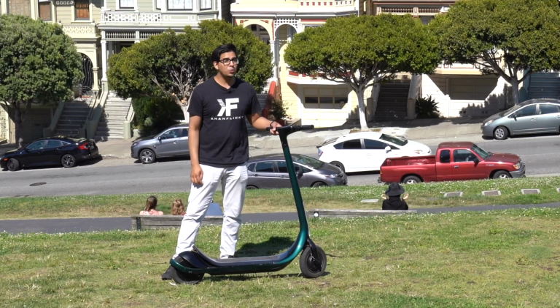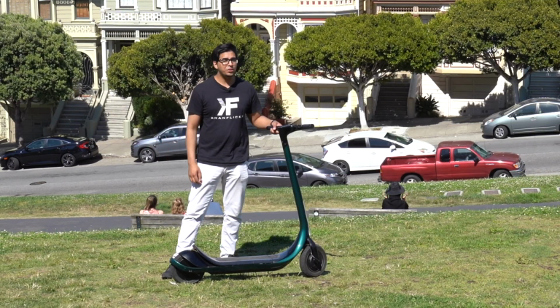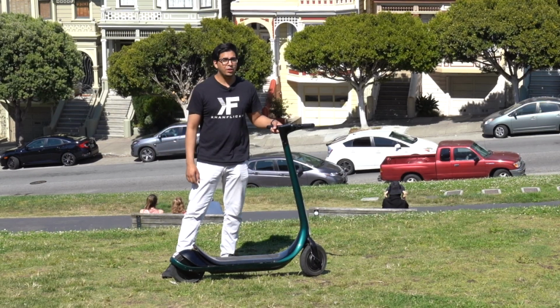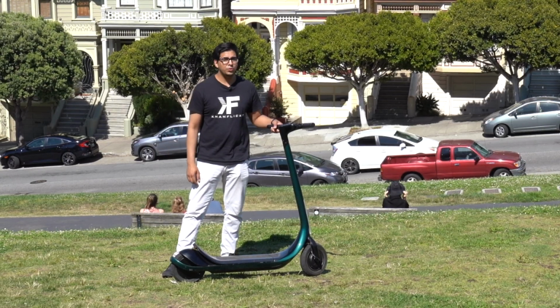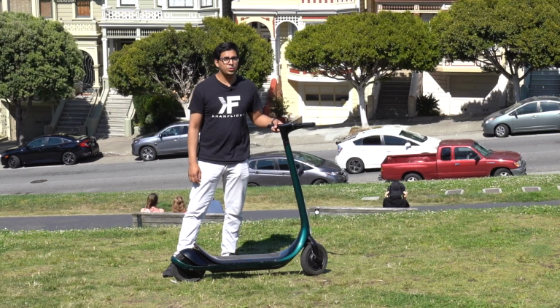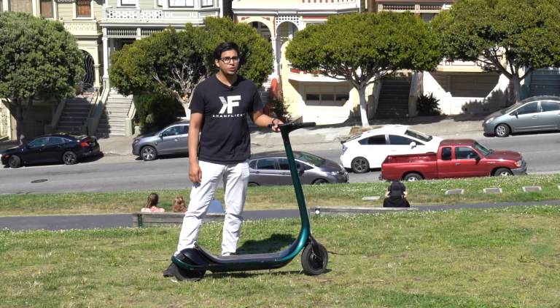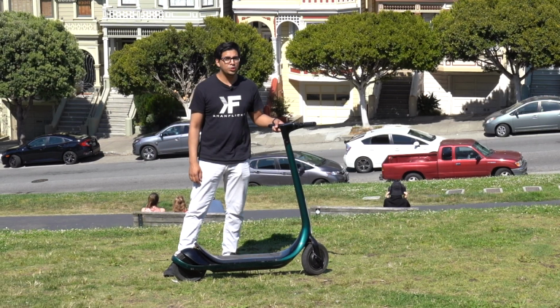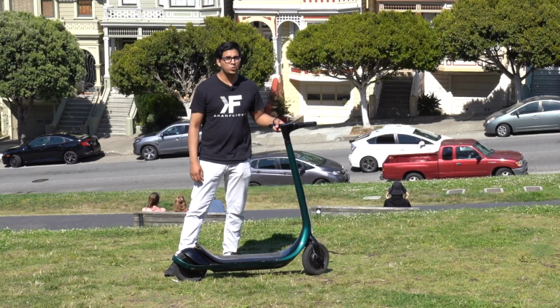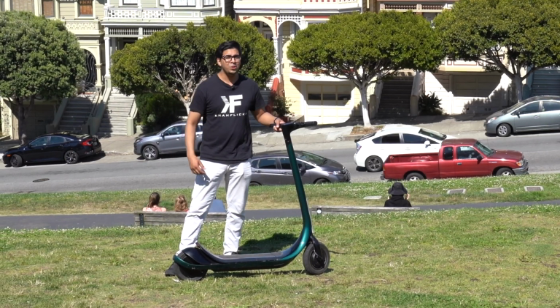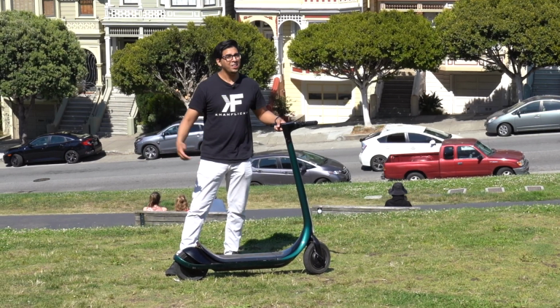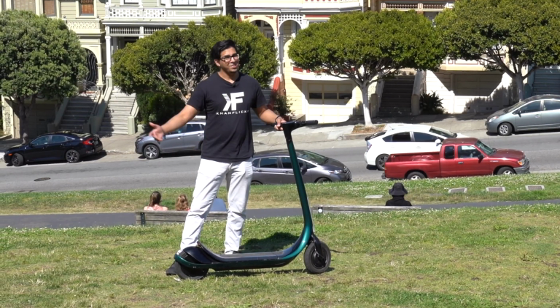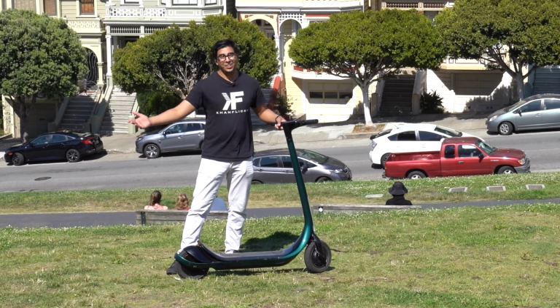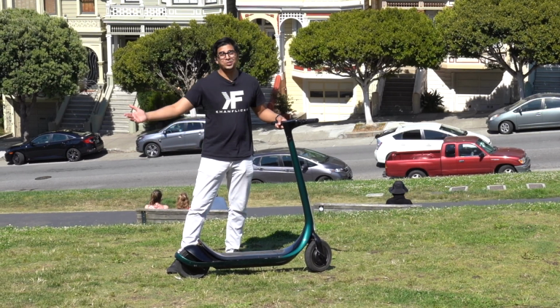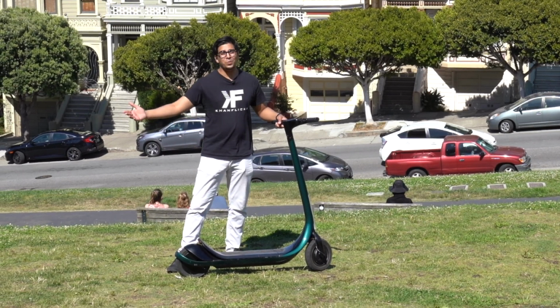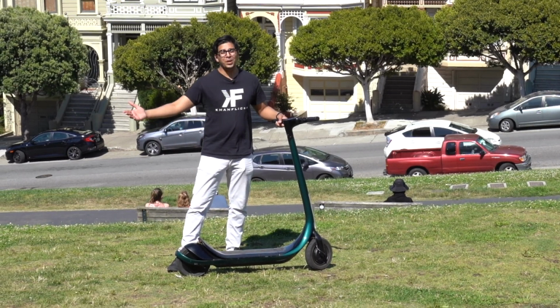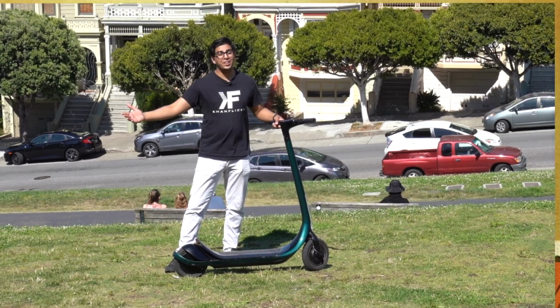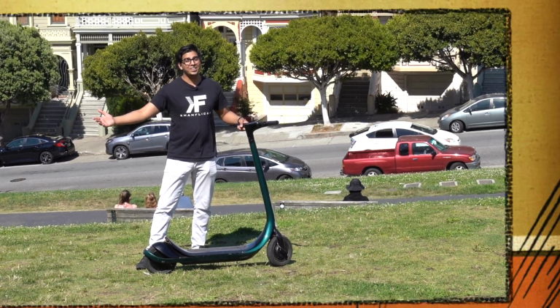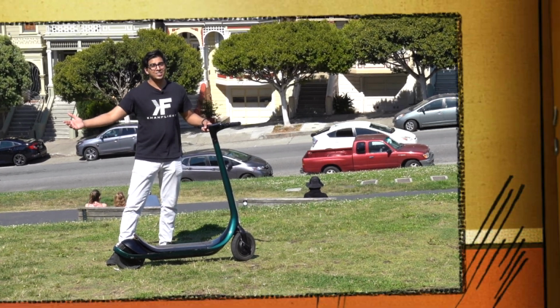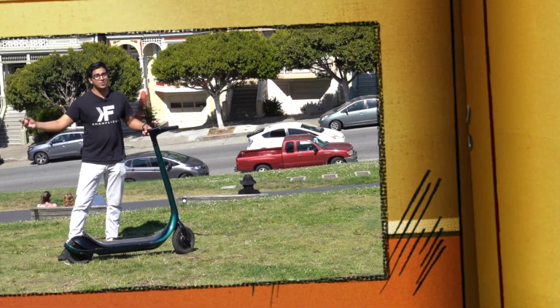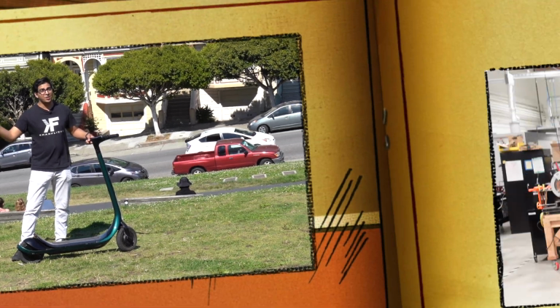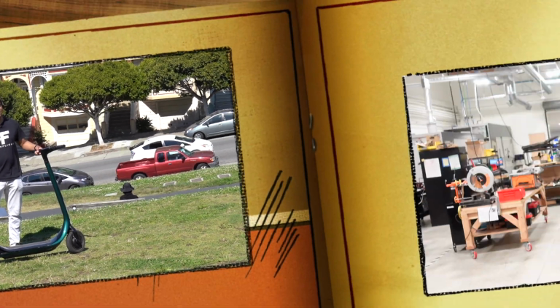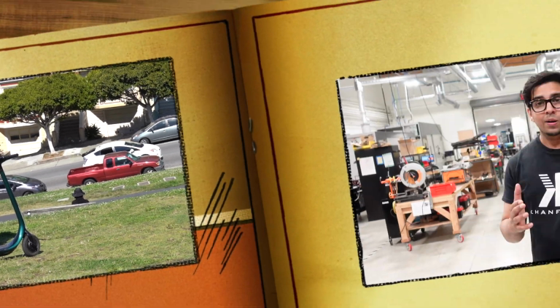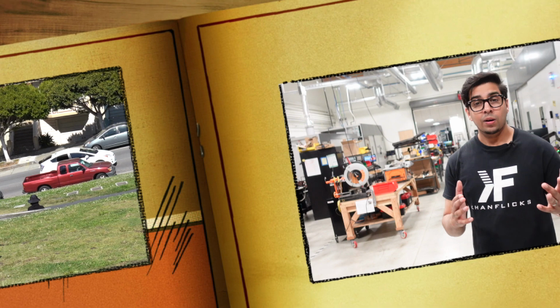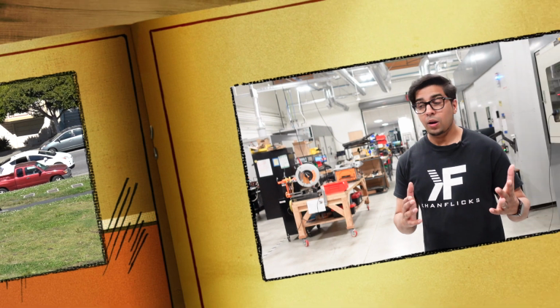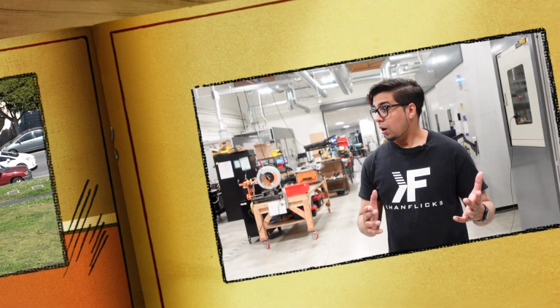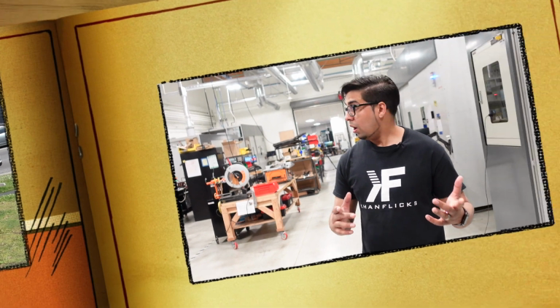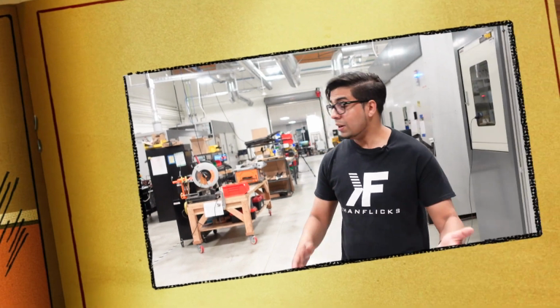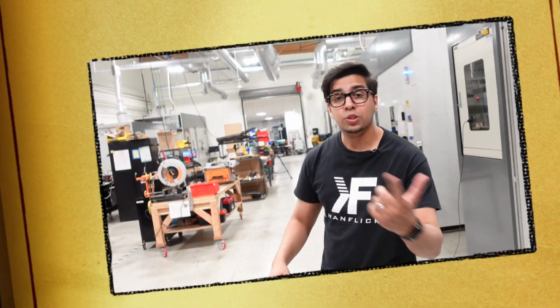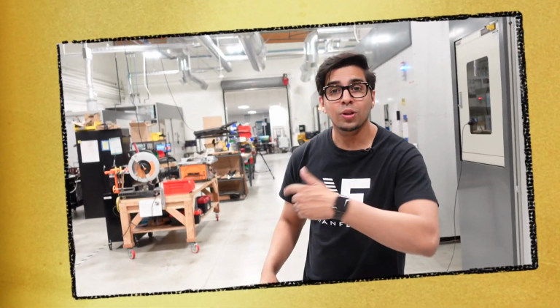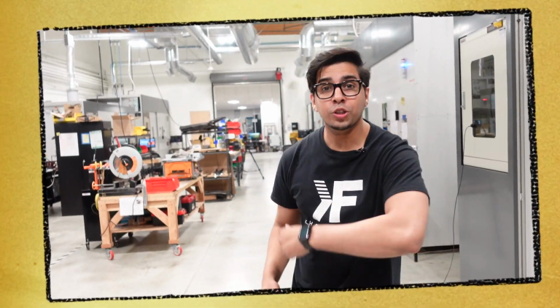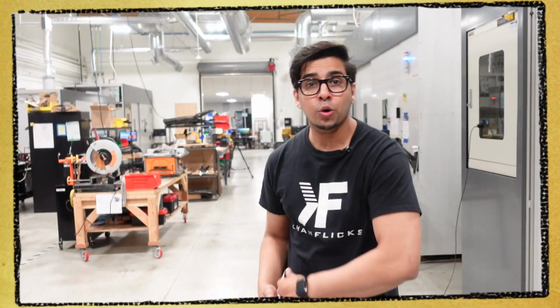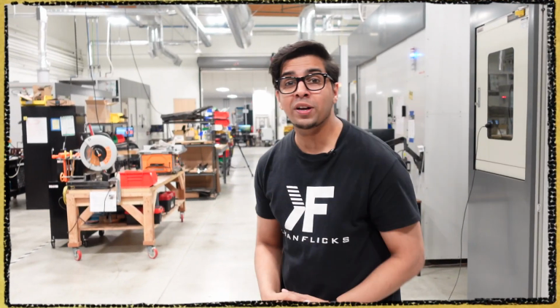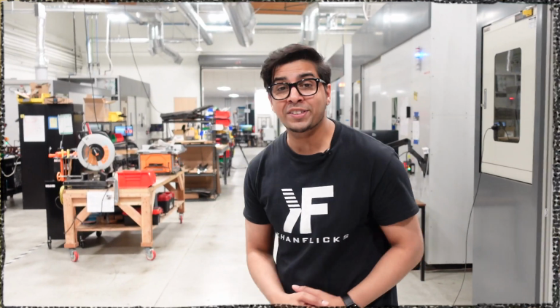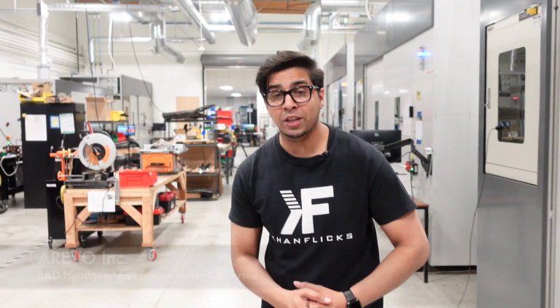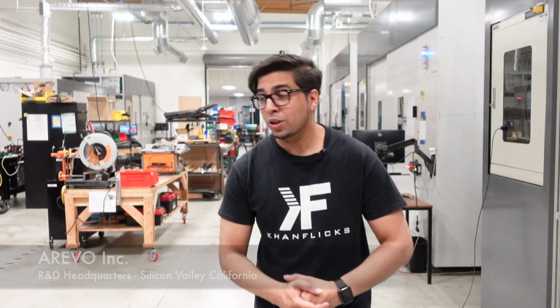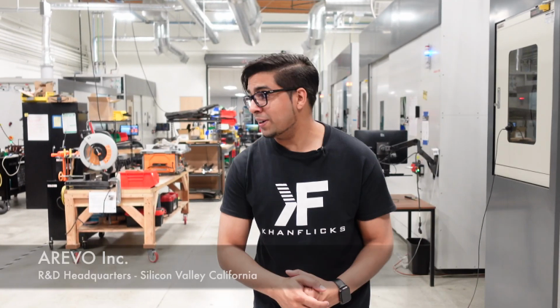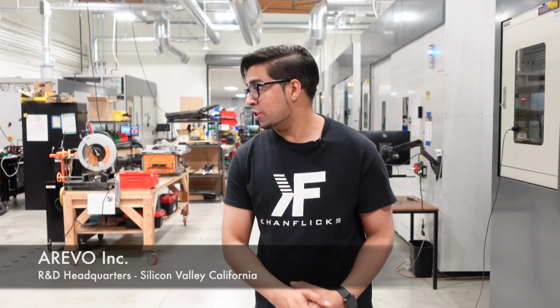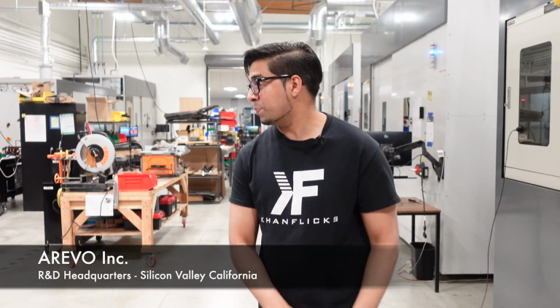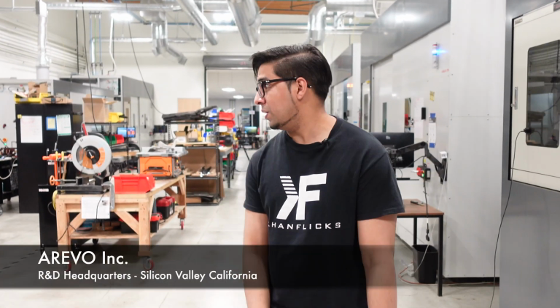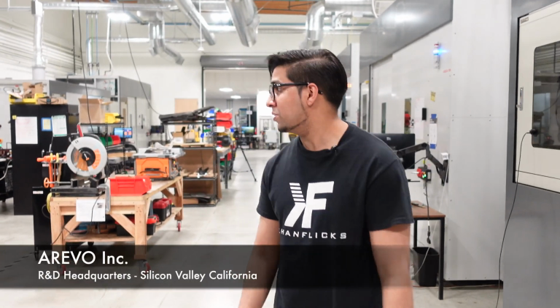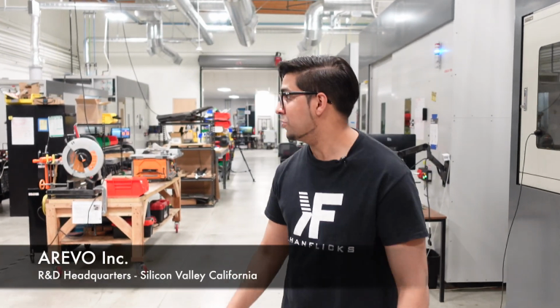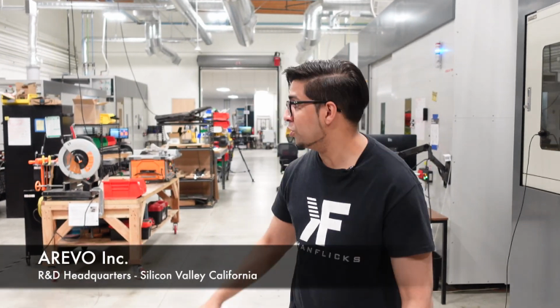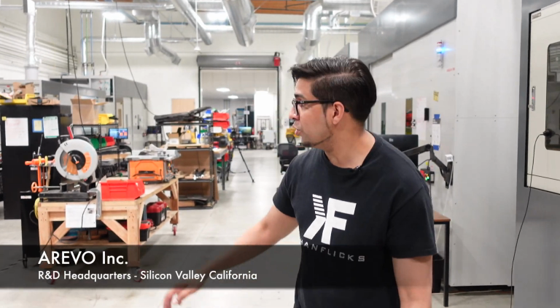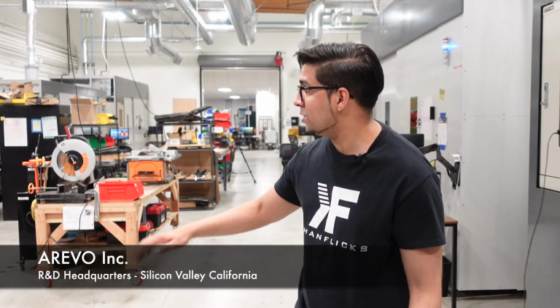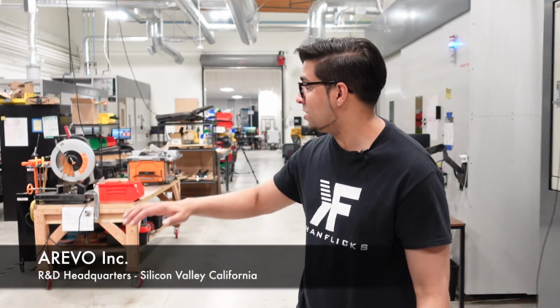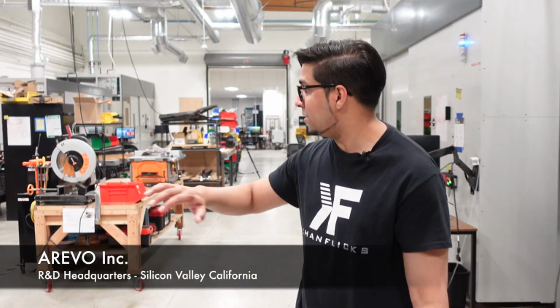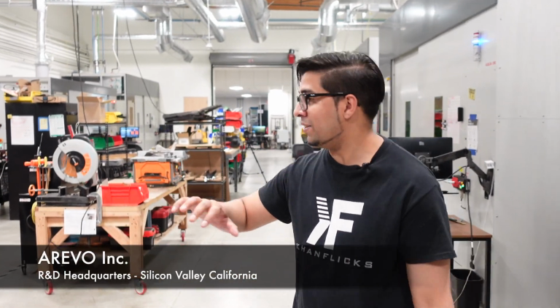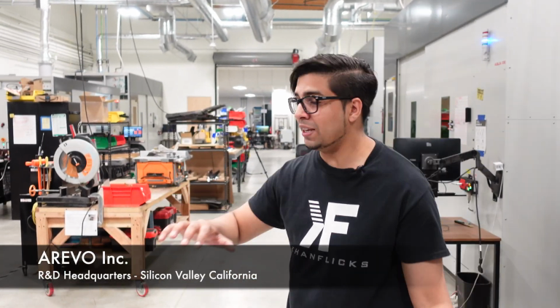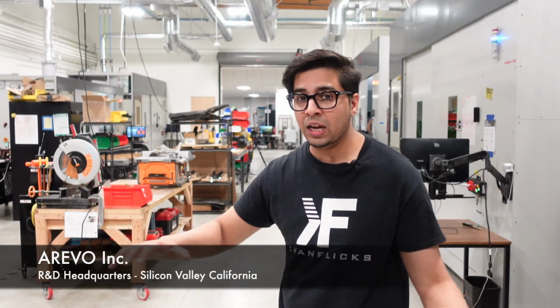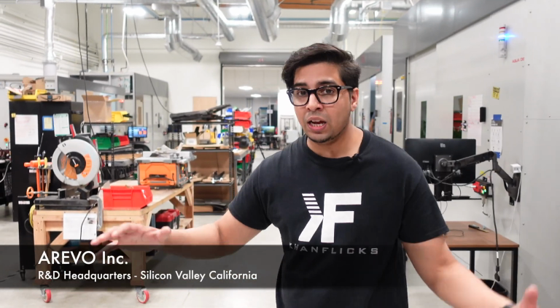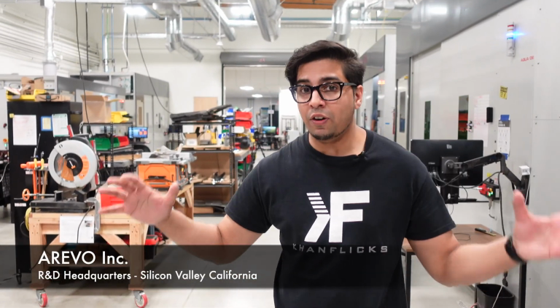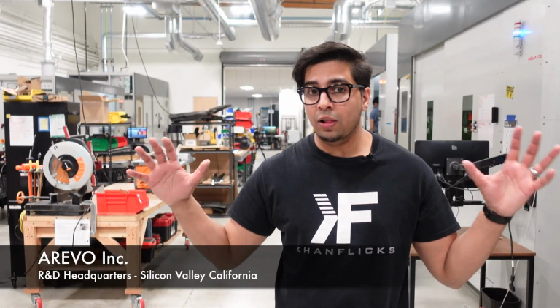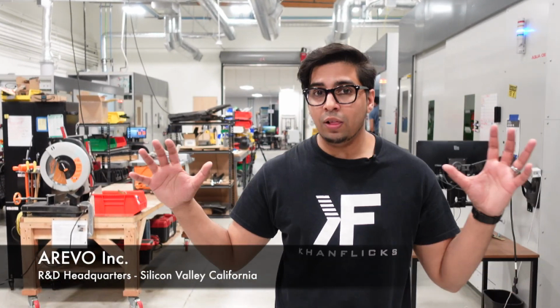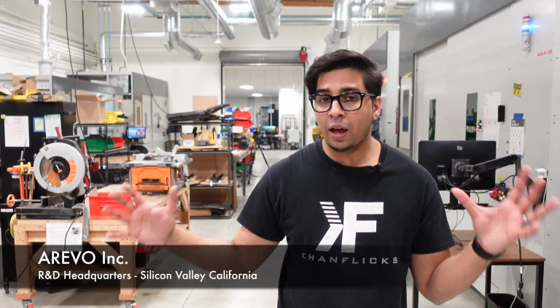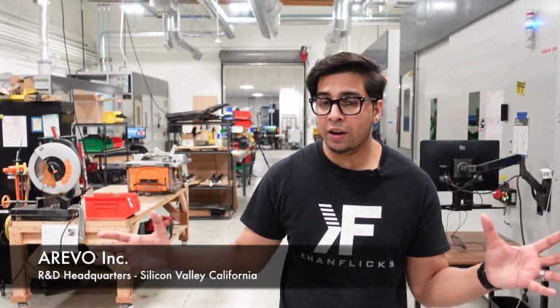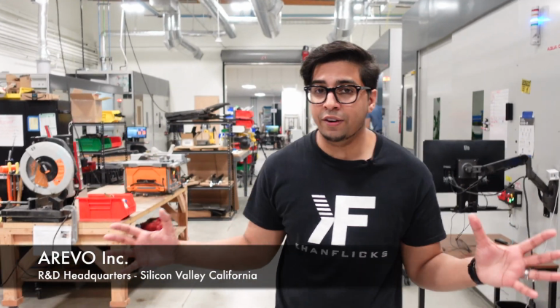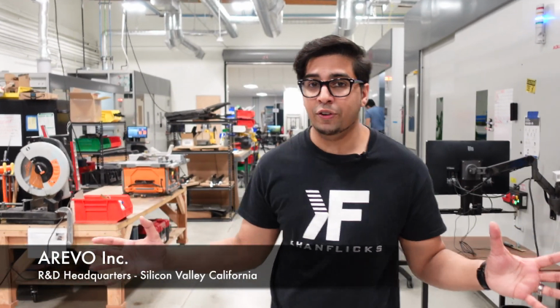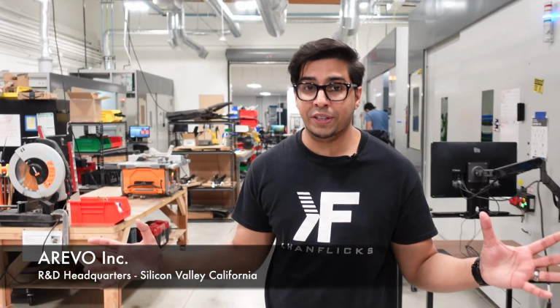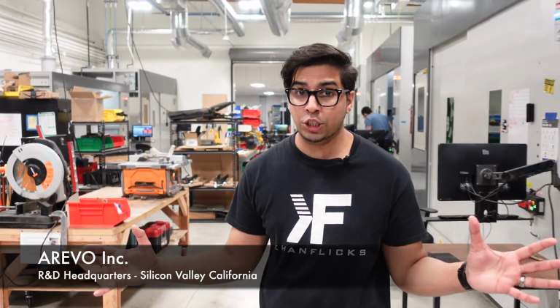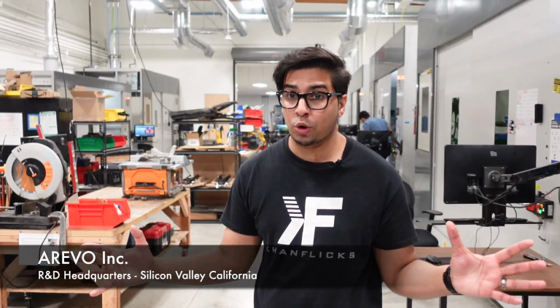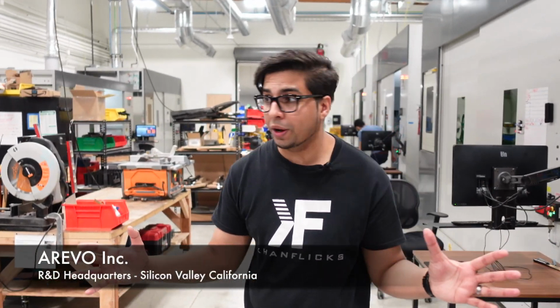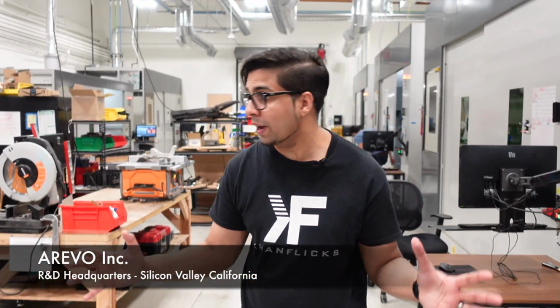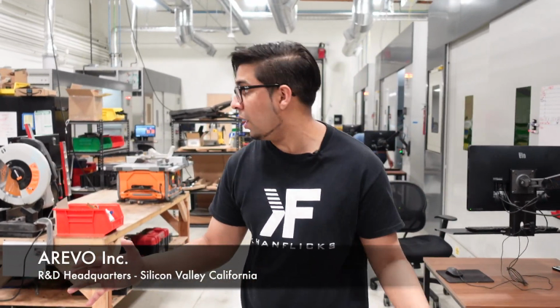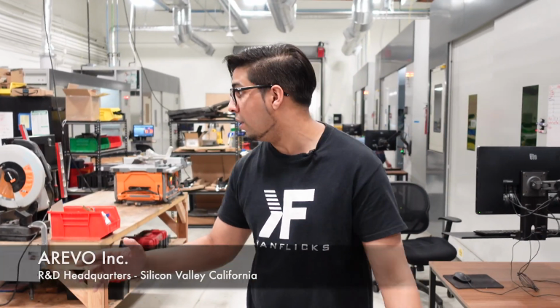So without further ado, let's go ahead and get started. Let's go ahead and take a look at this place. You can see that they have a lot of different things going on.